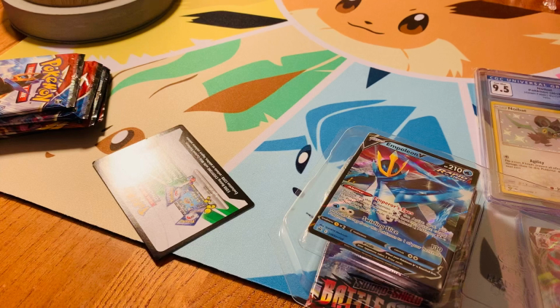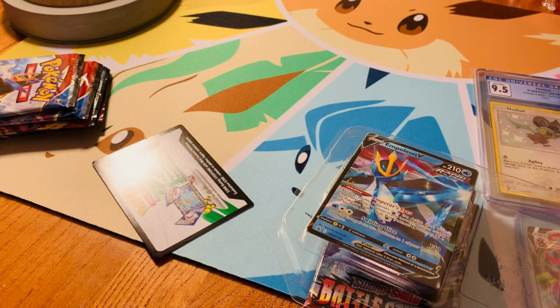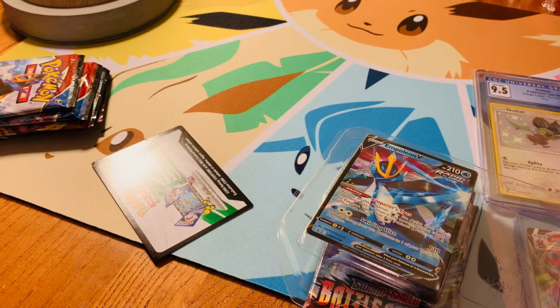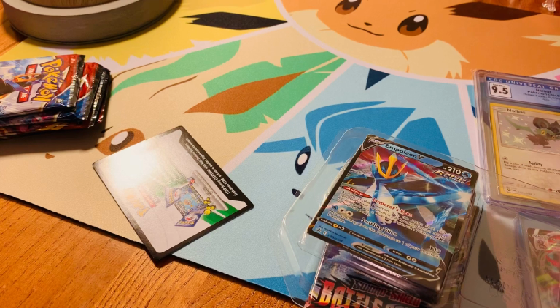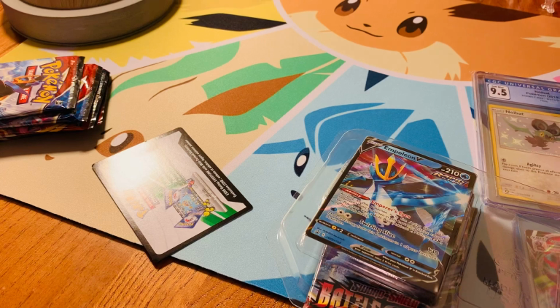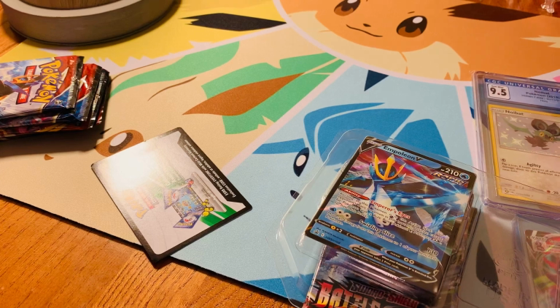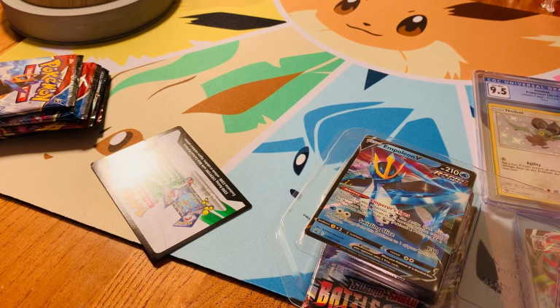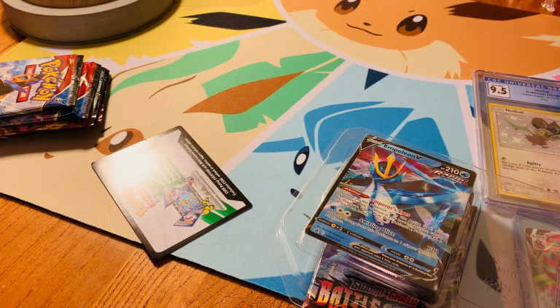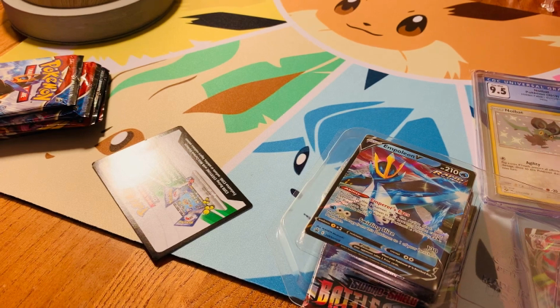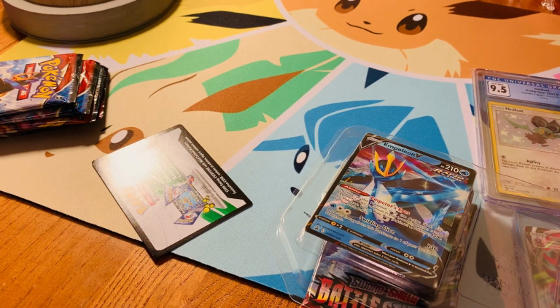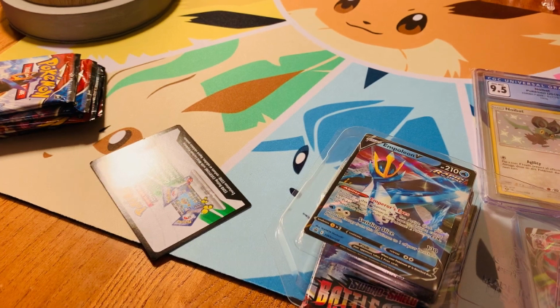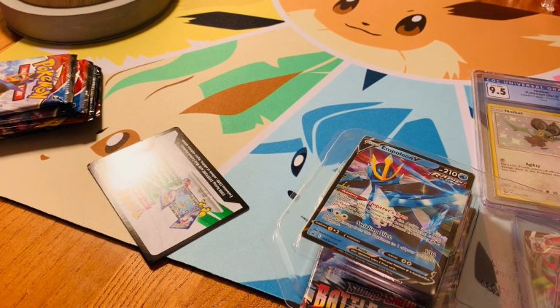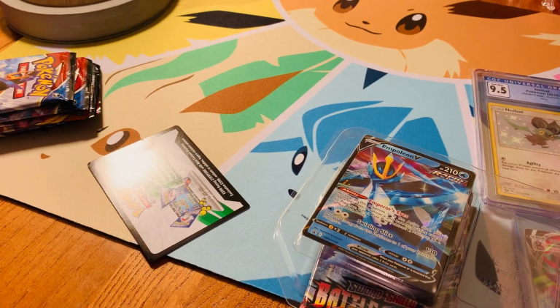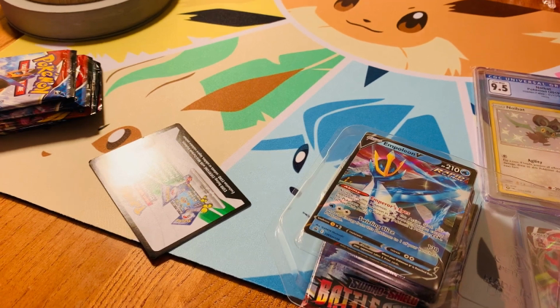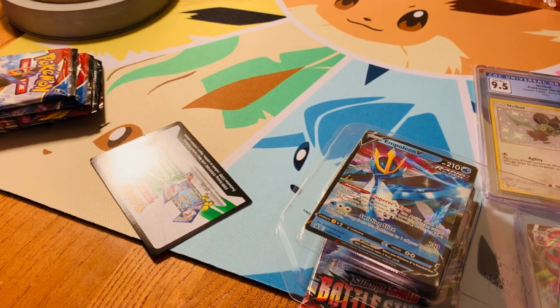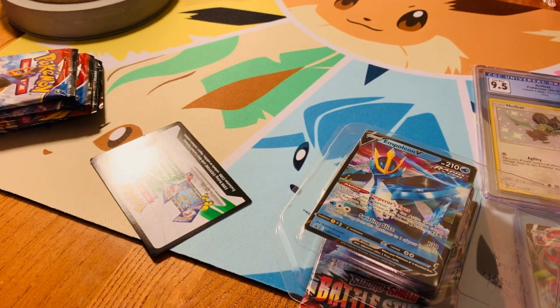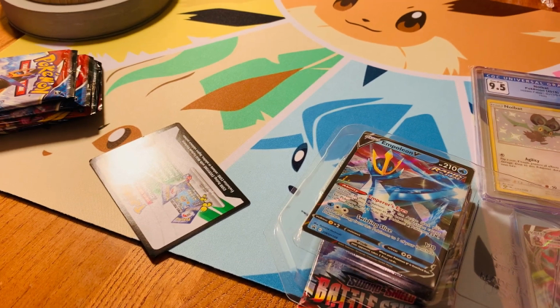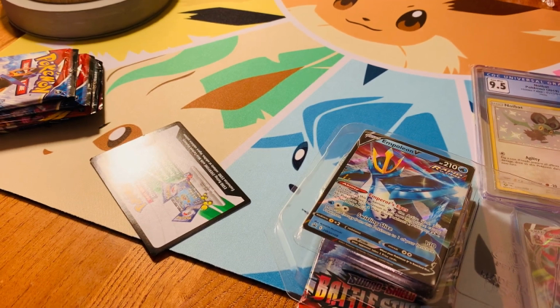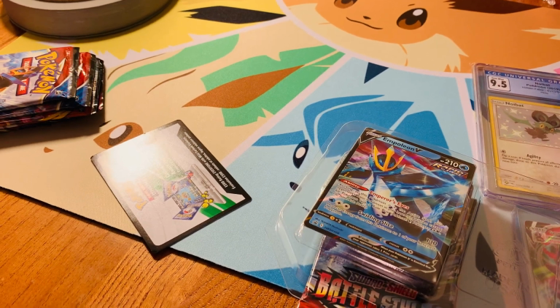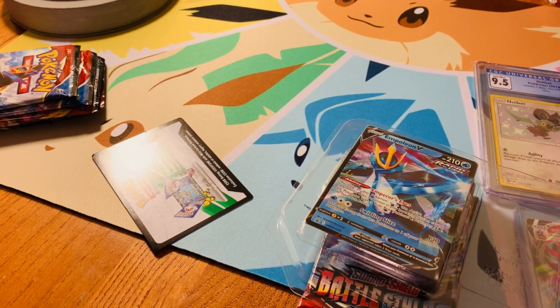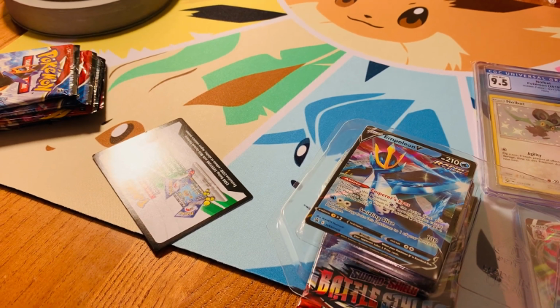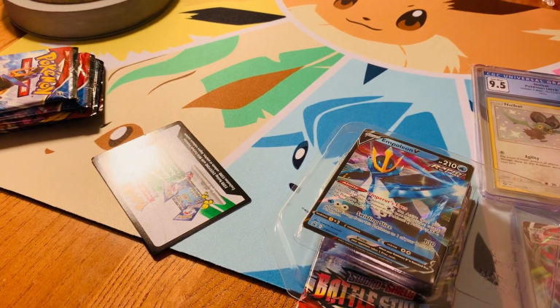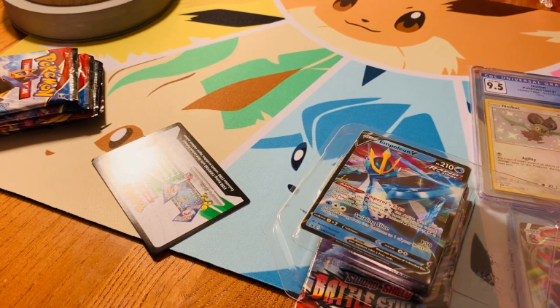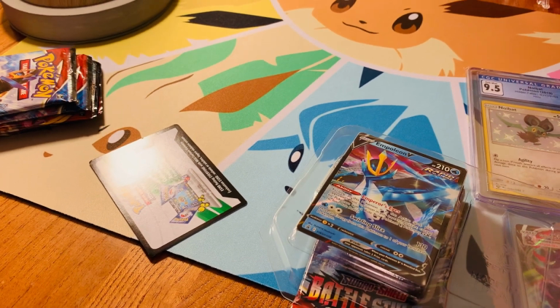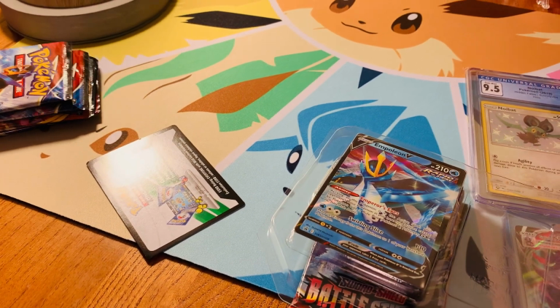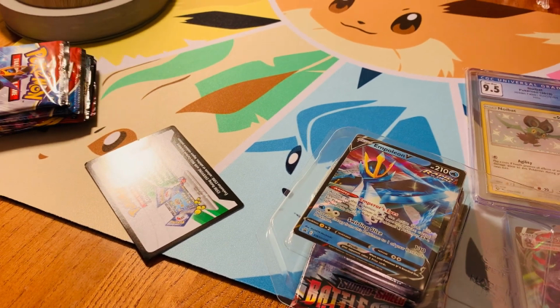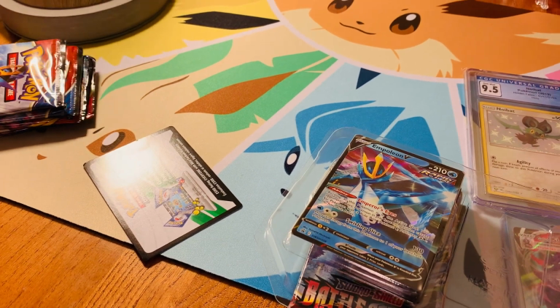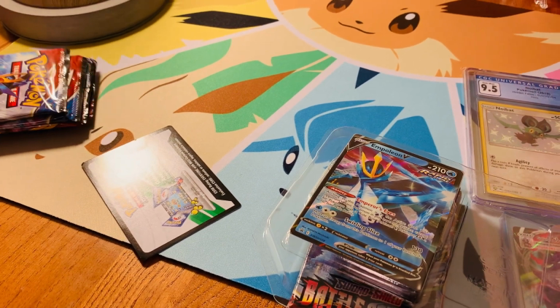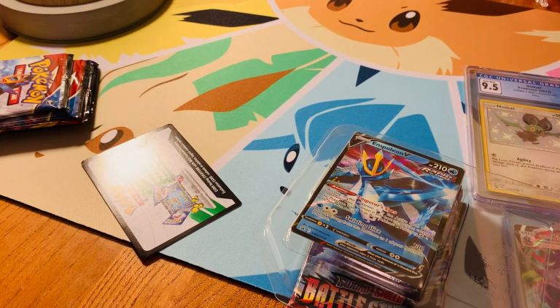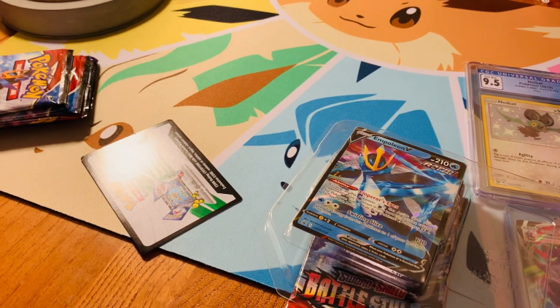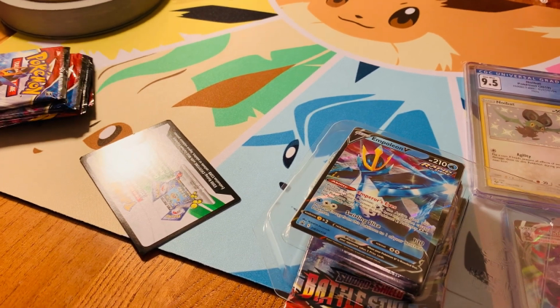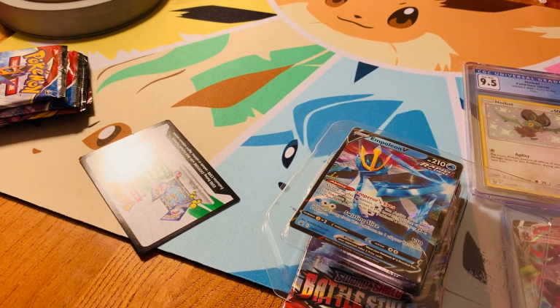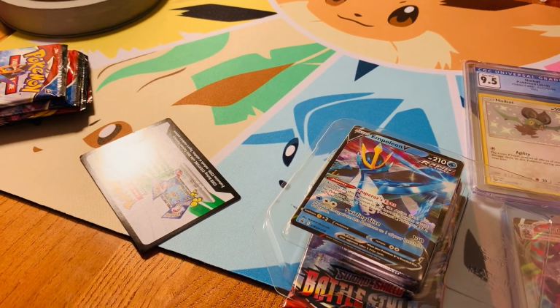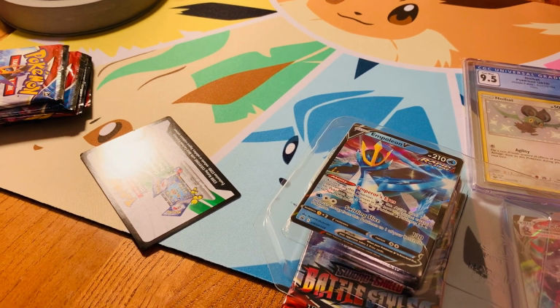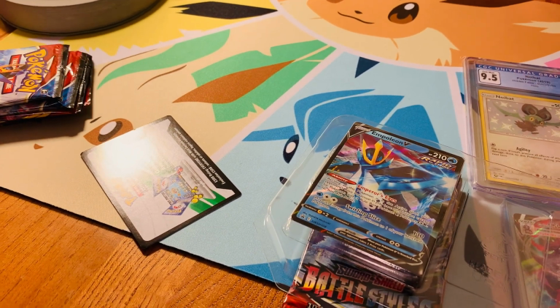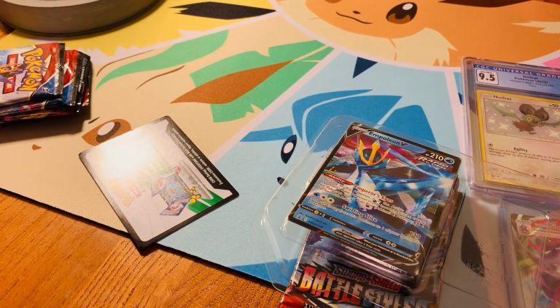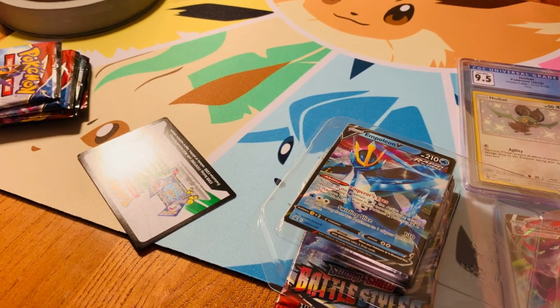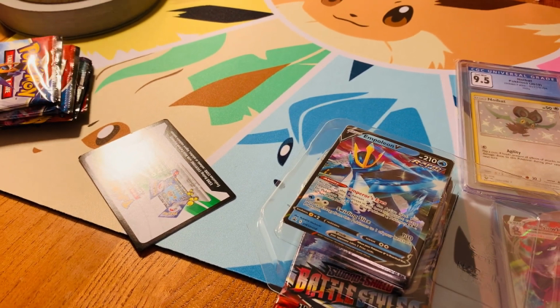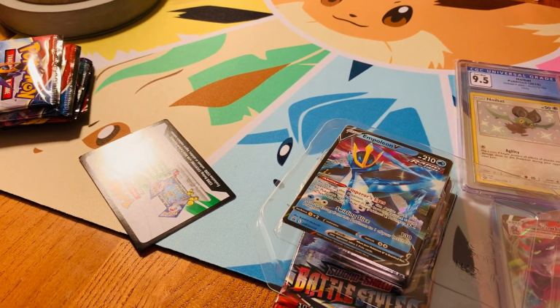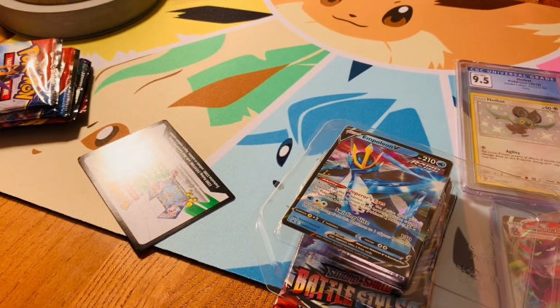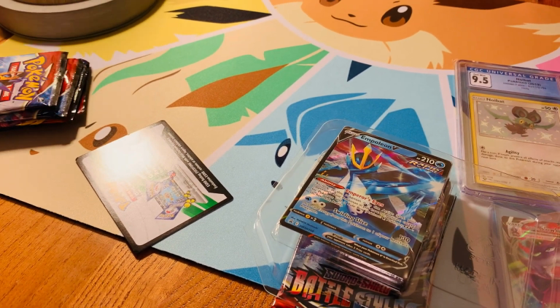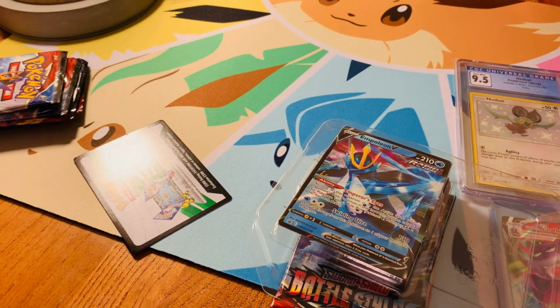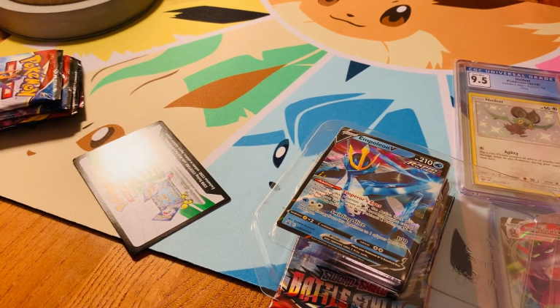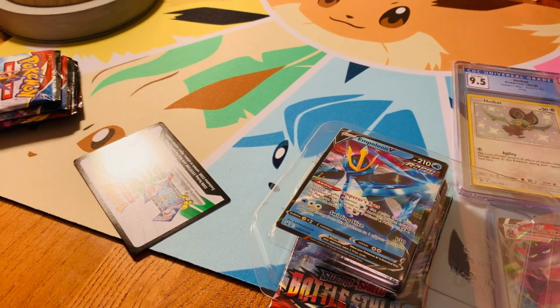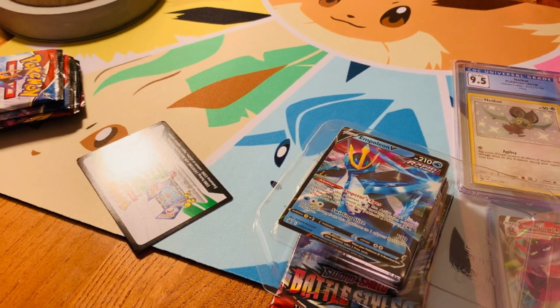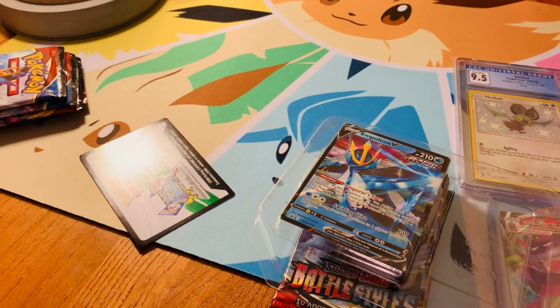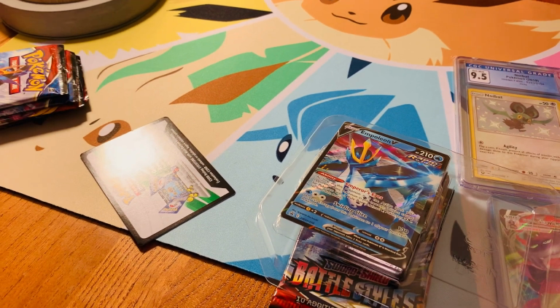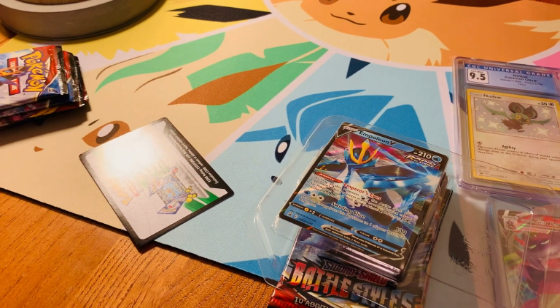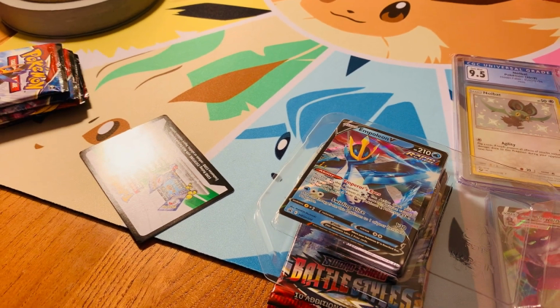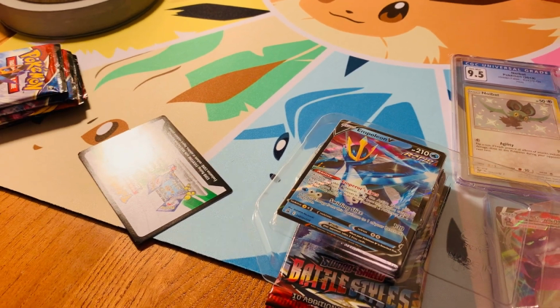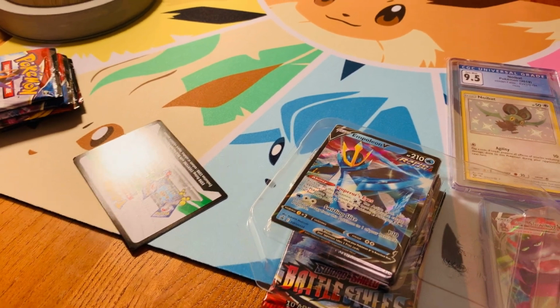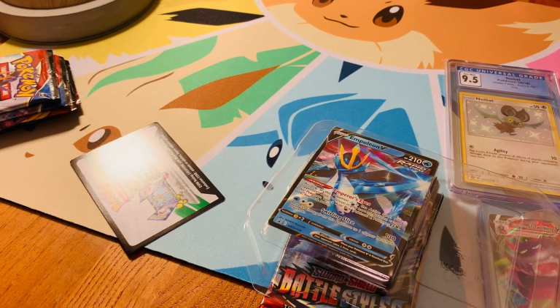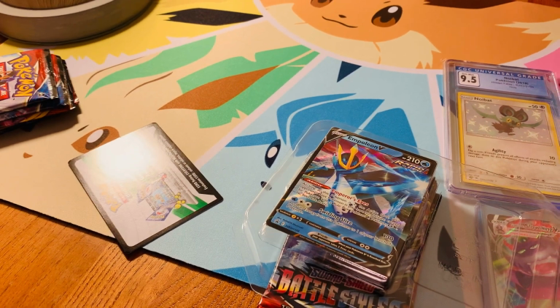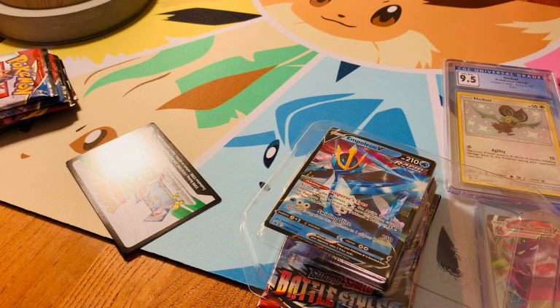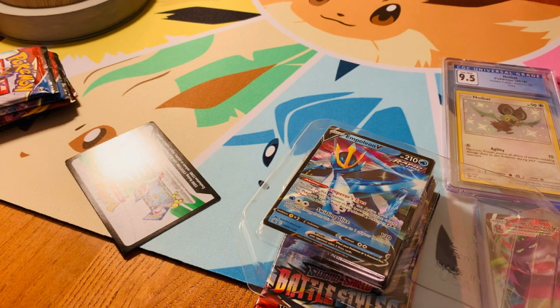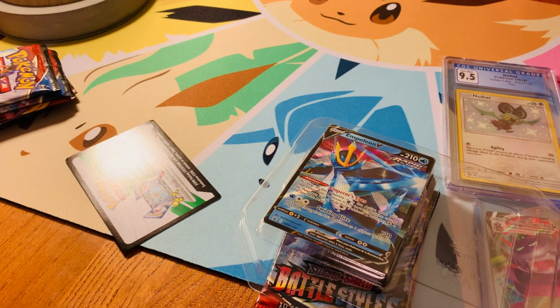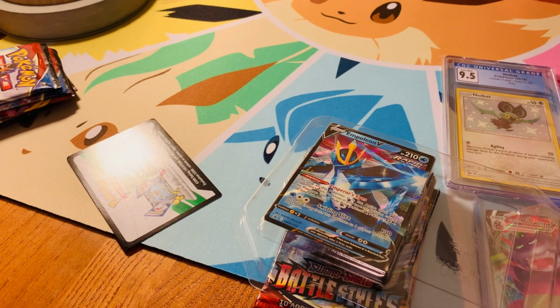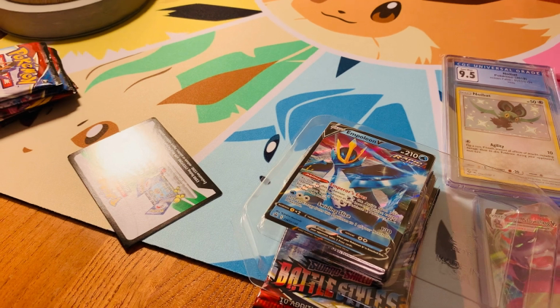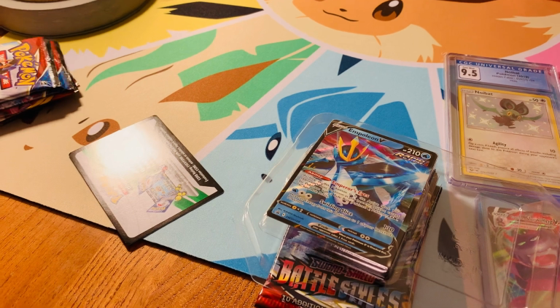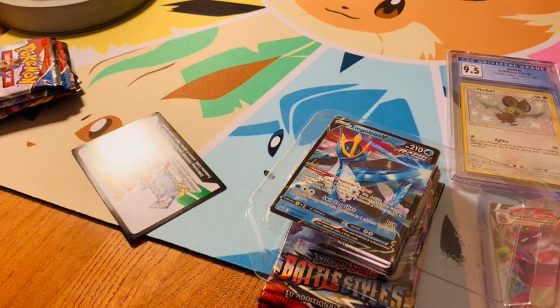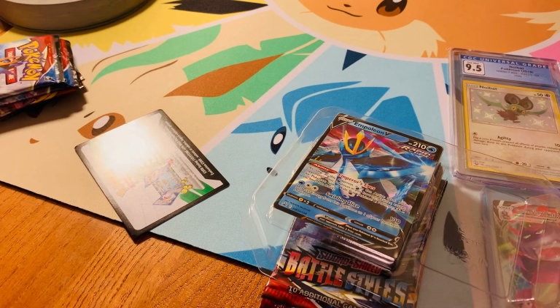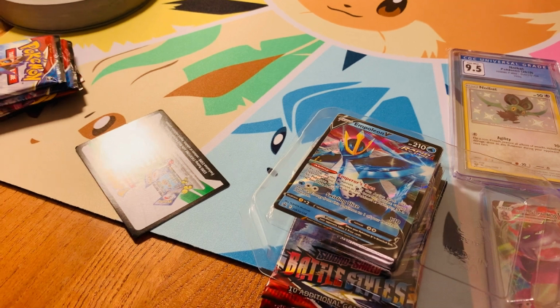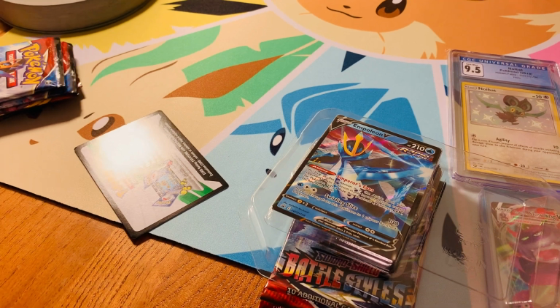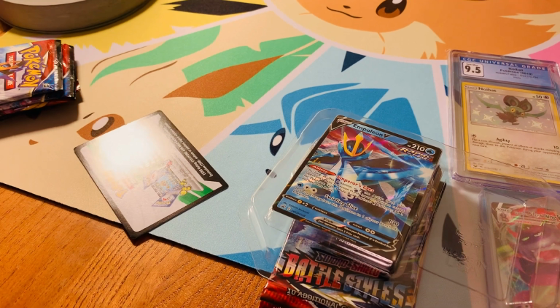Welcome back to Sleeping Eevee. Today we're going to bring you probably a short video.